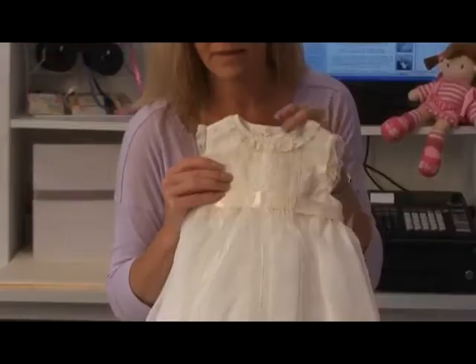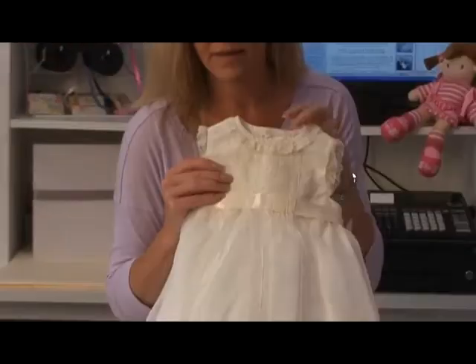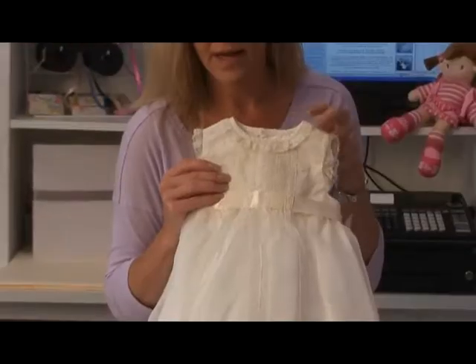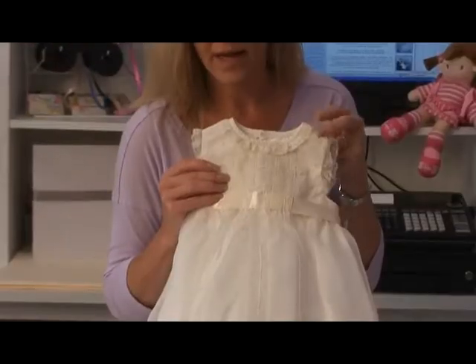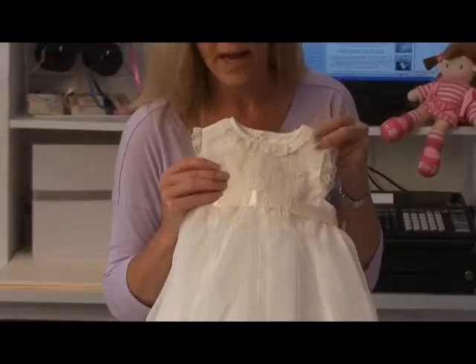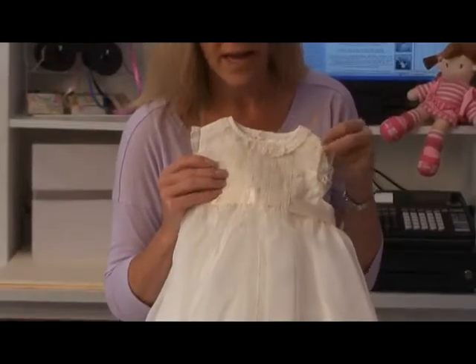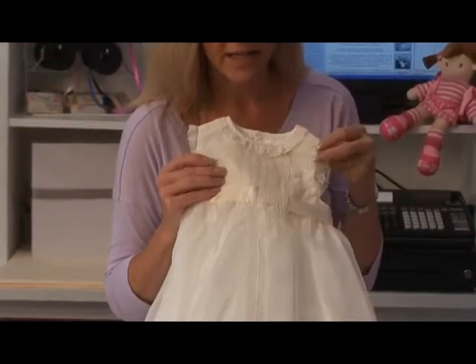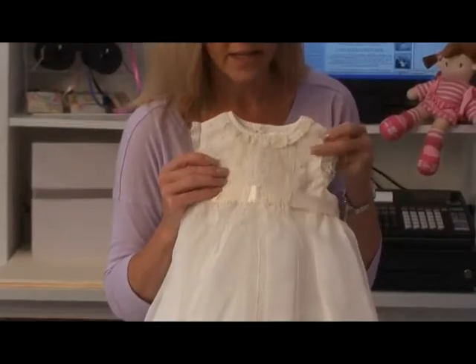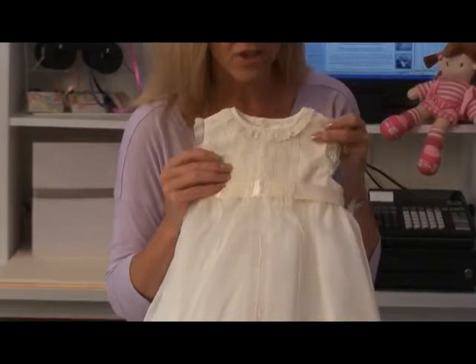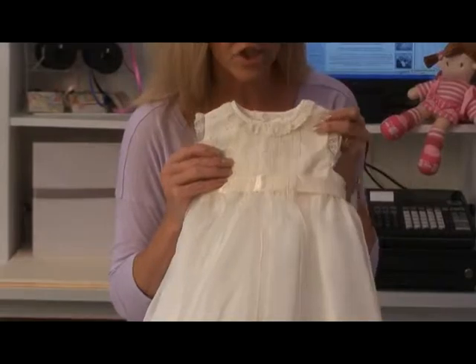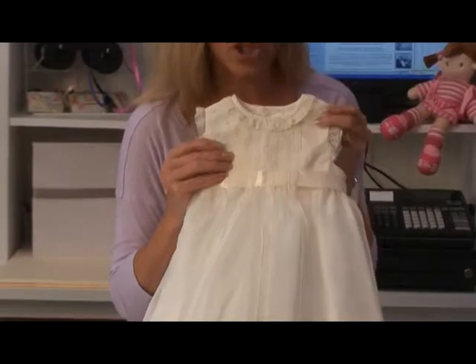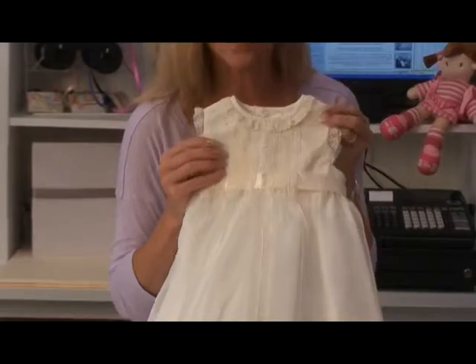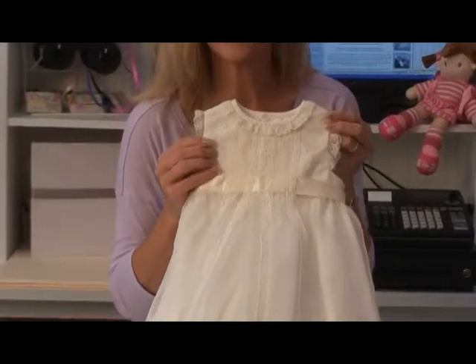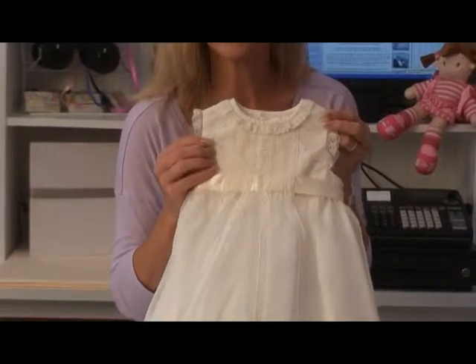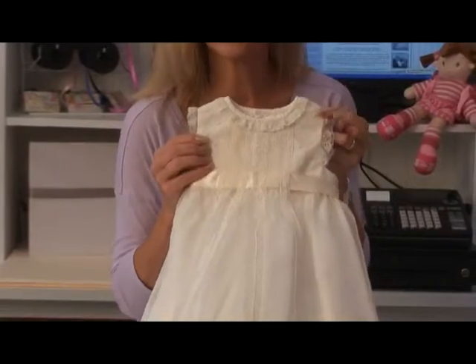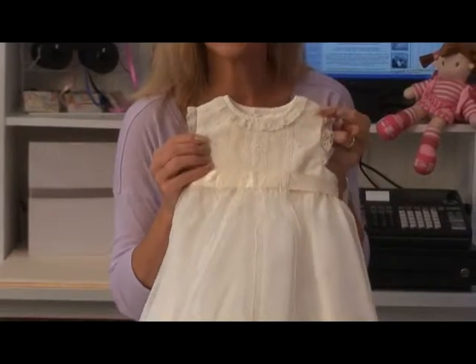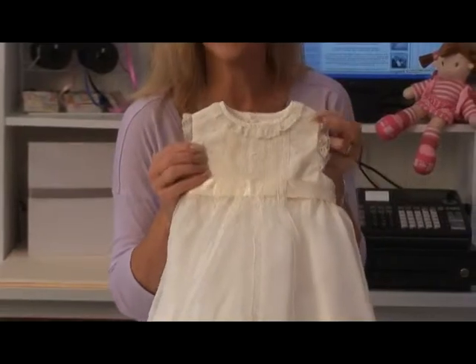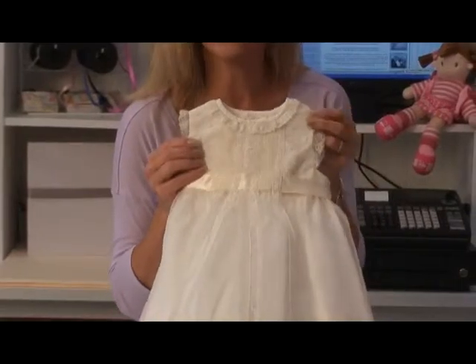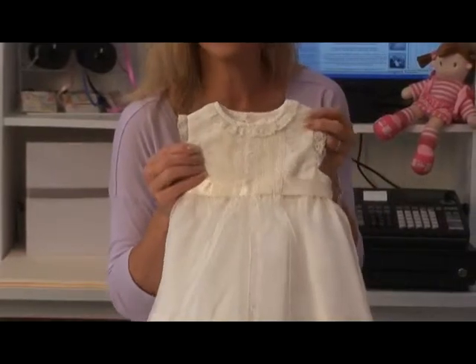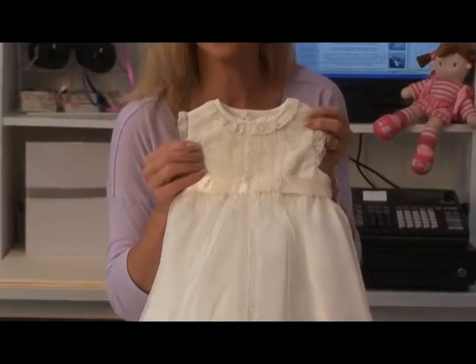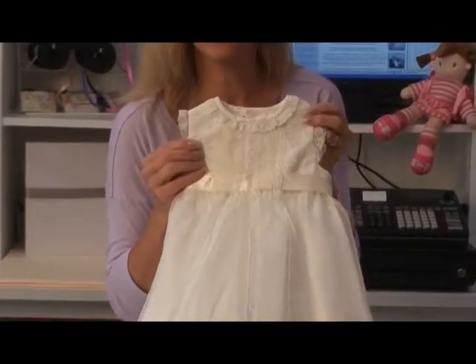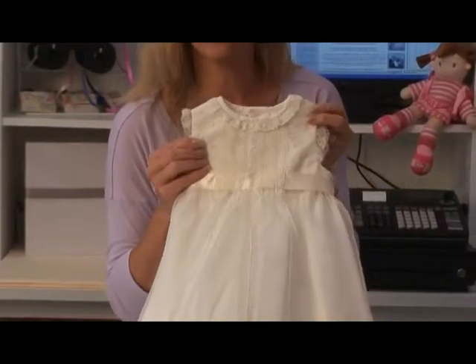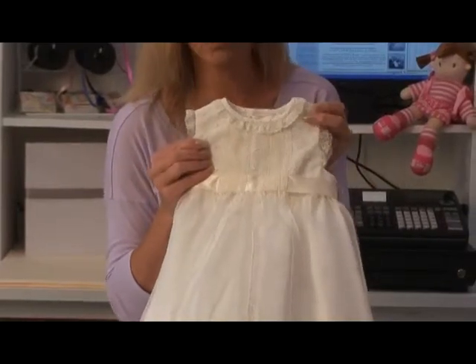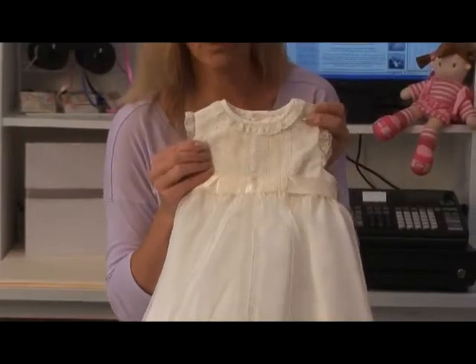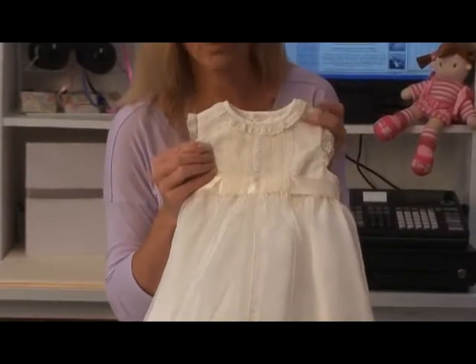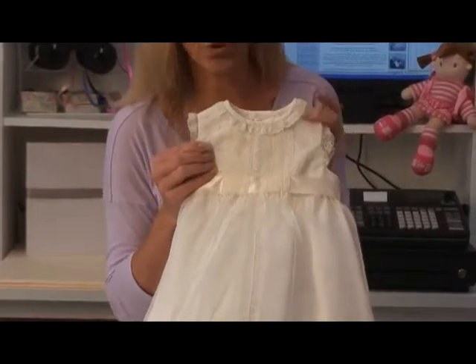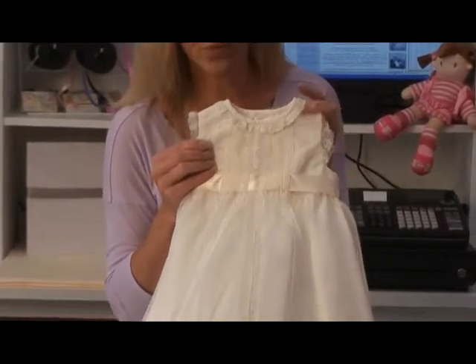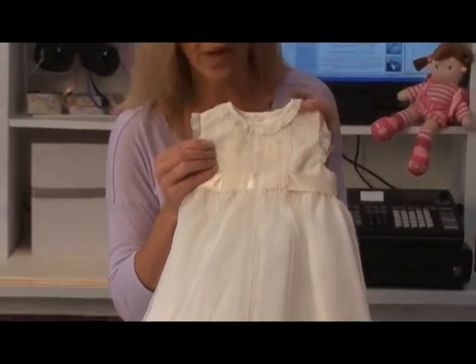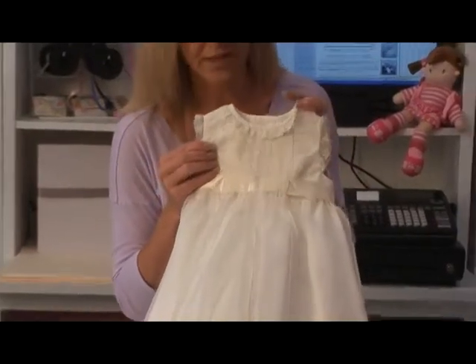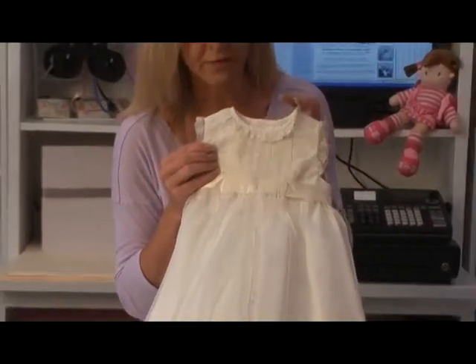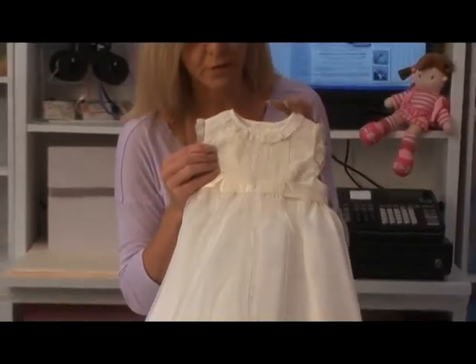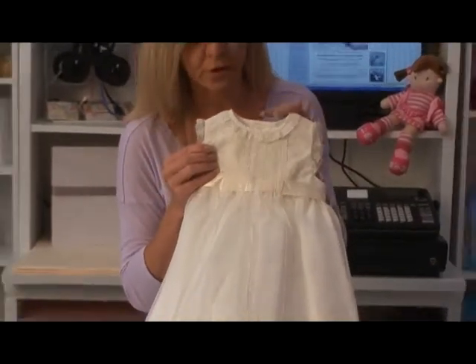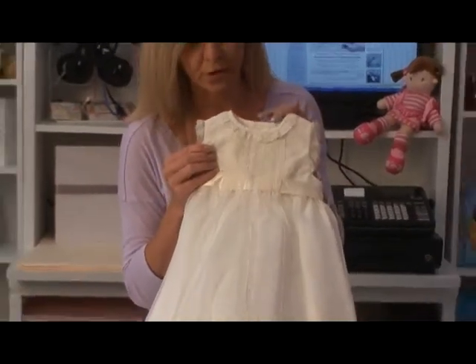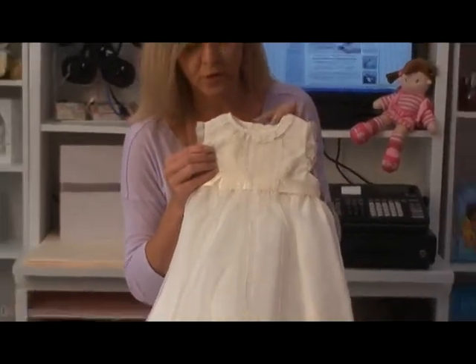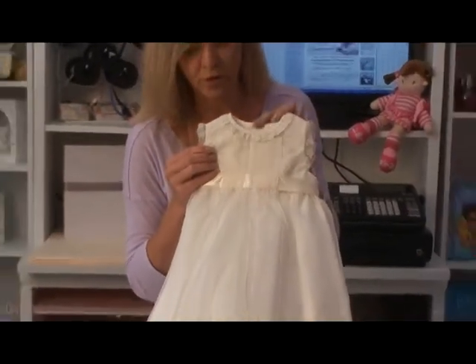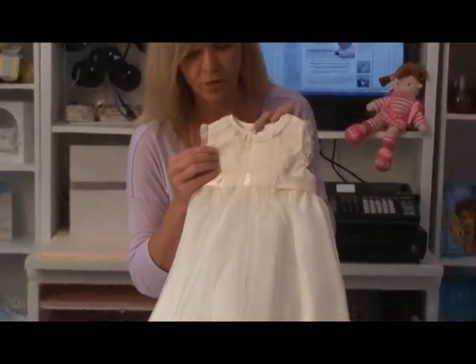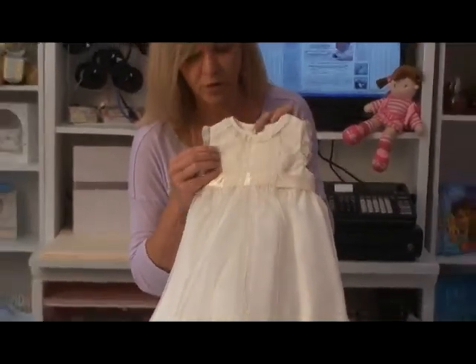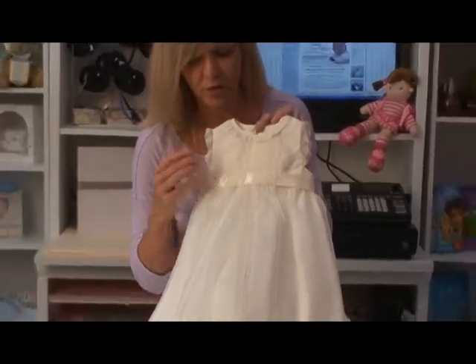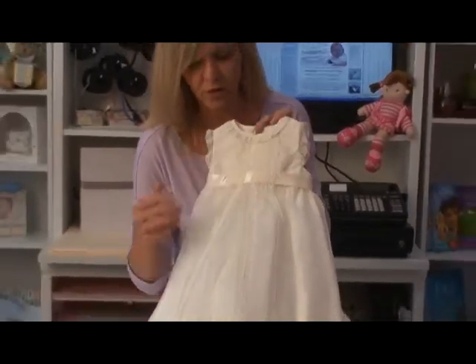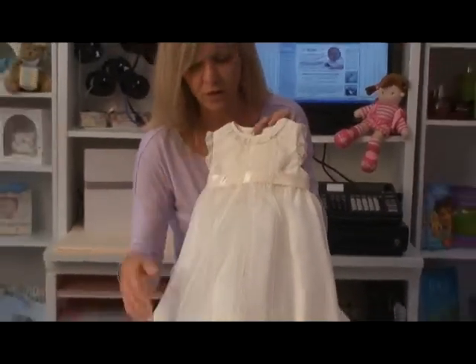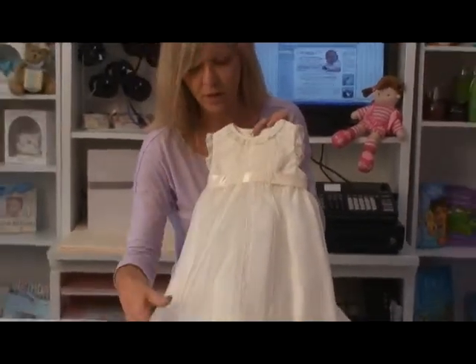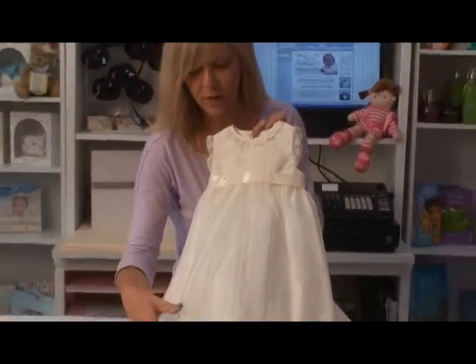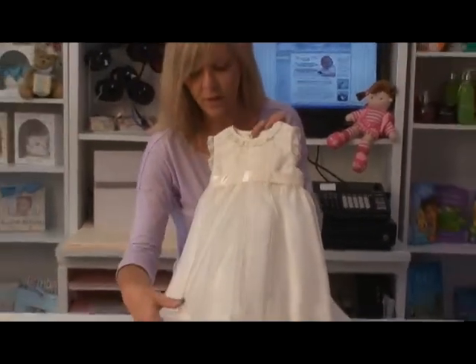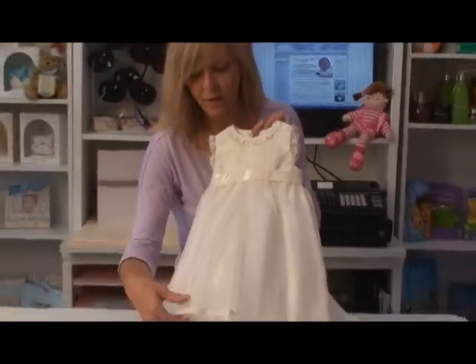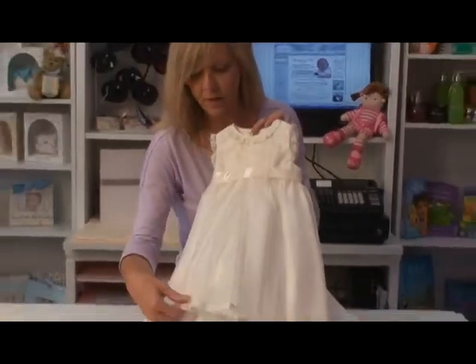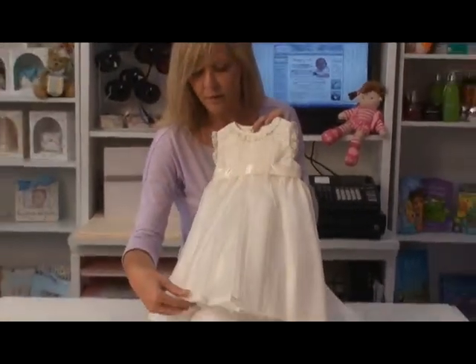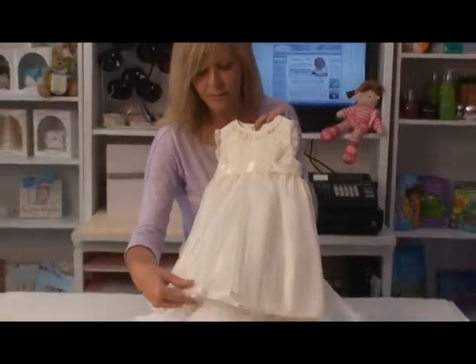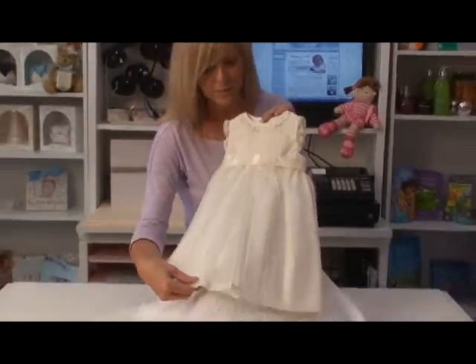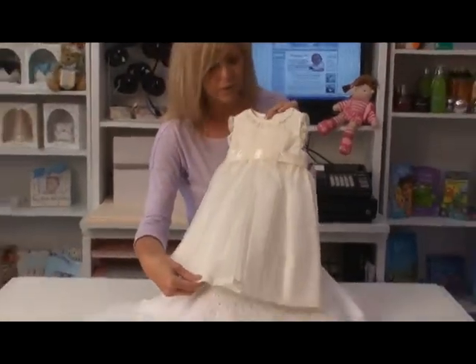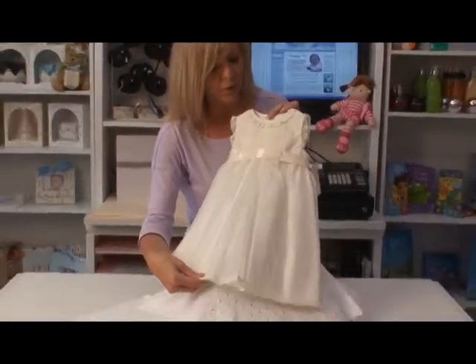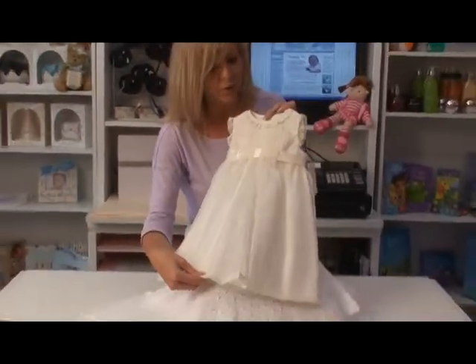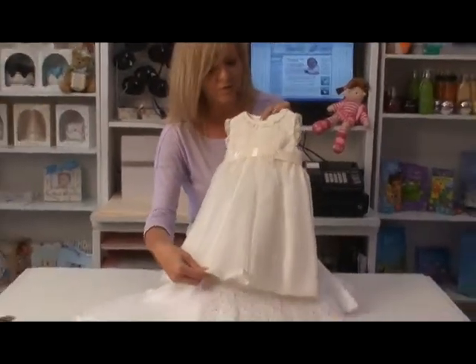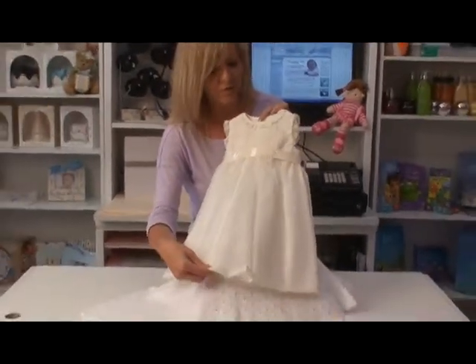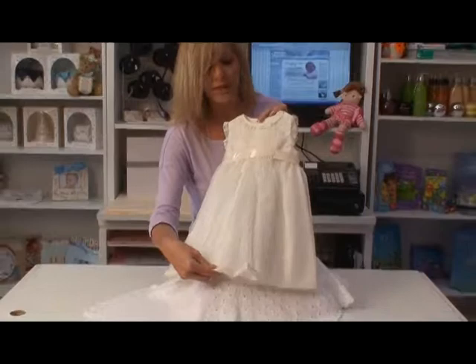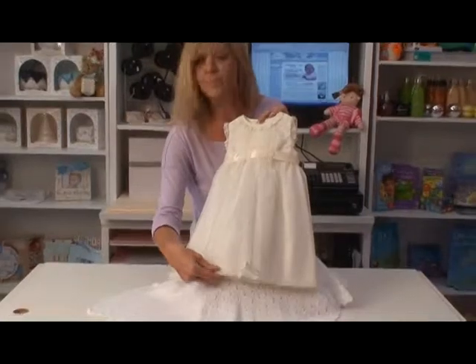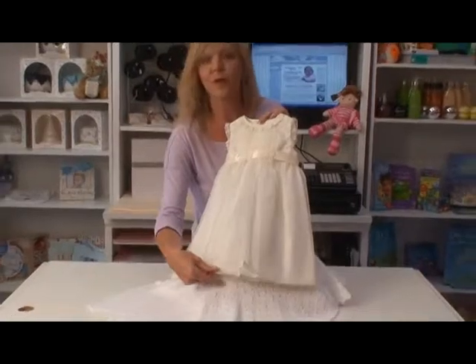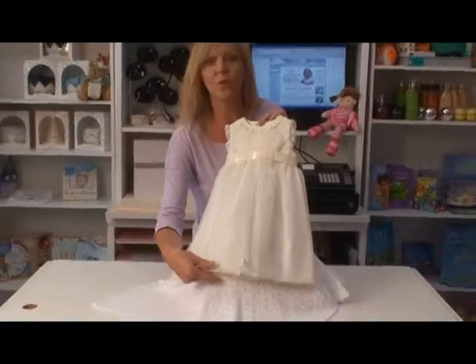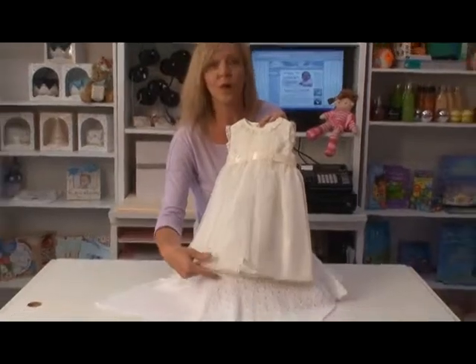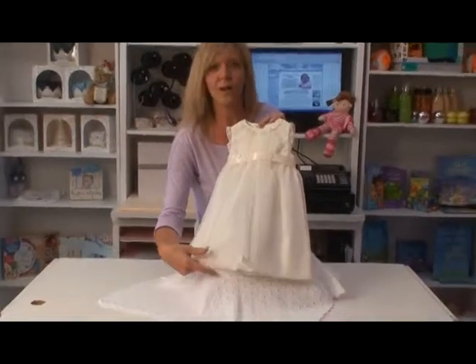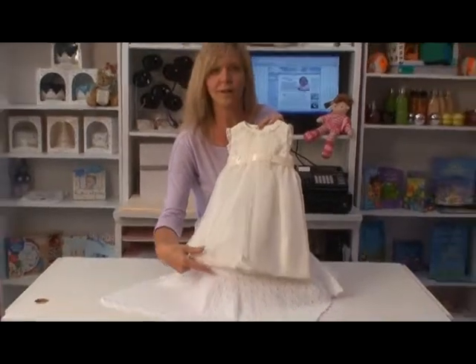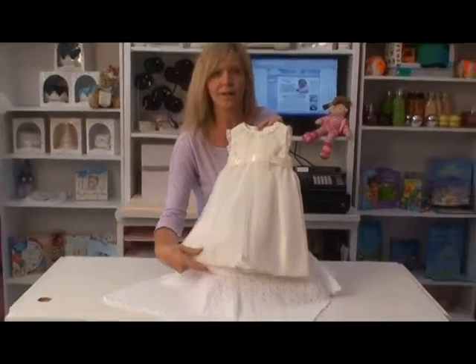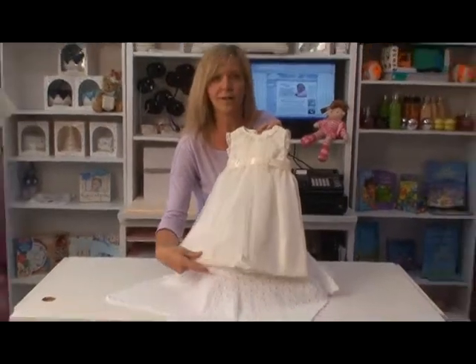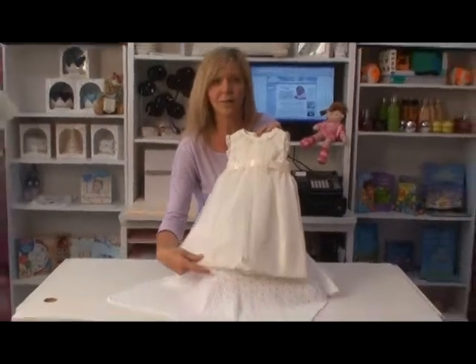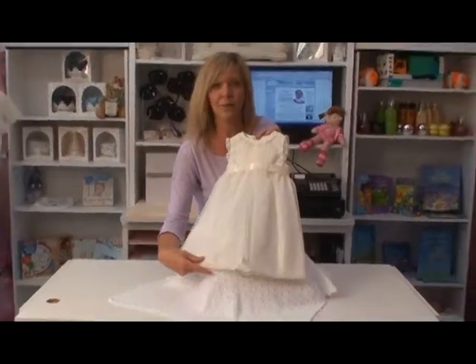It is just a stunning heirloom dress for your little girl. You won't find better quality anywhere.